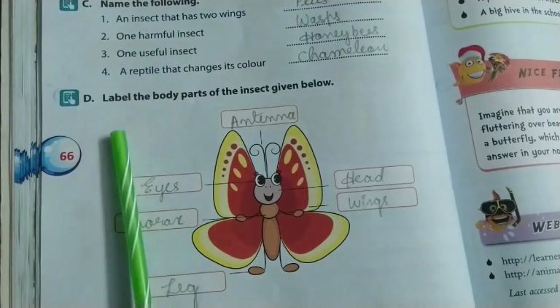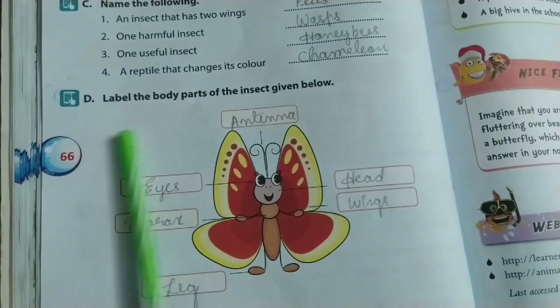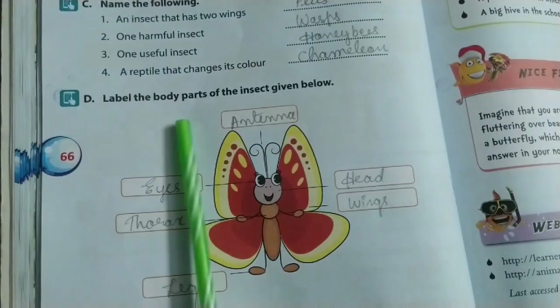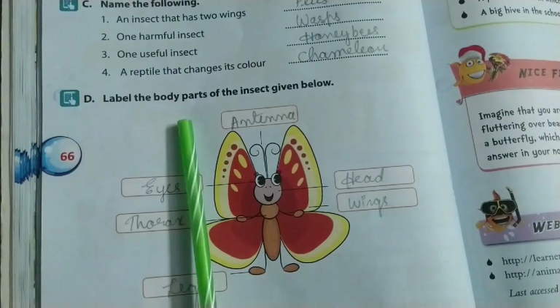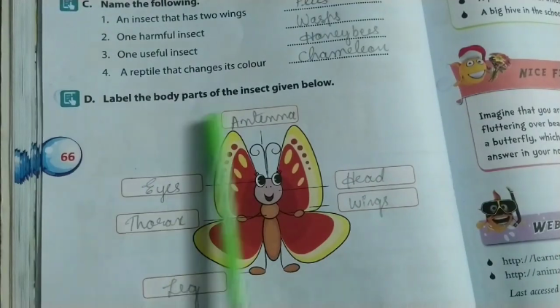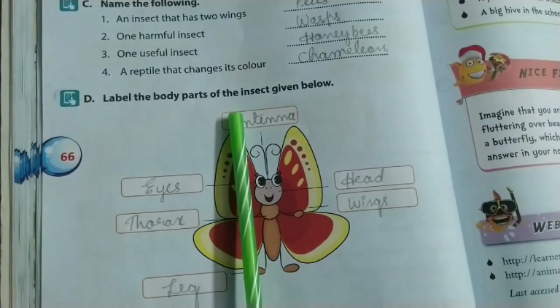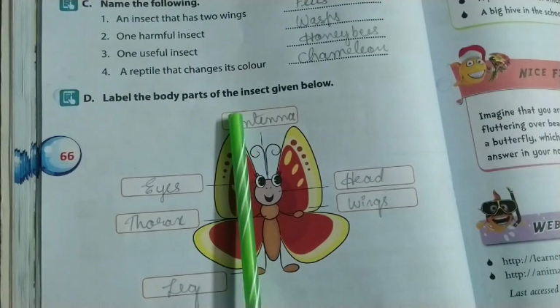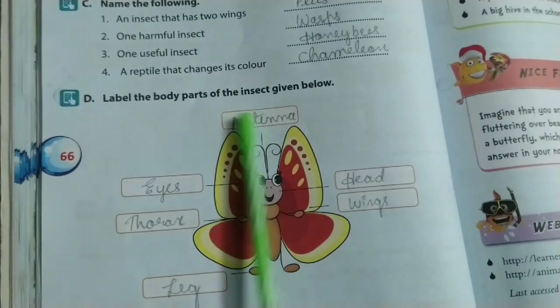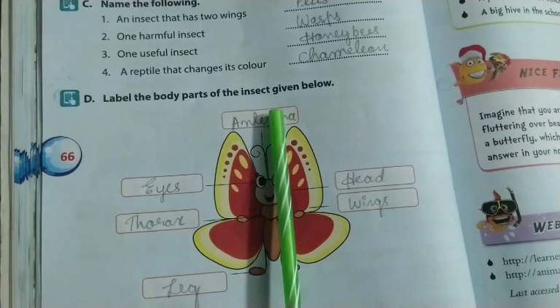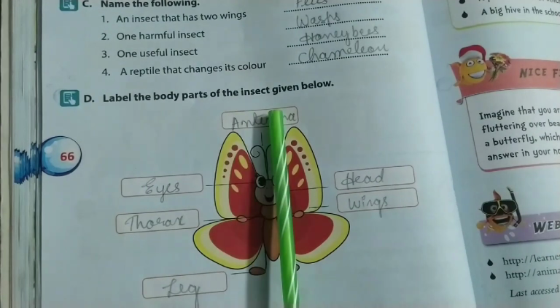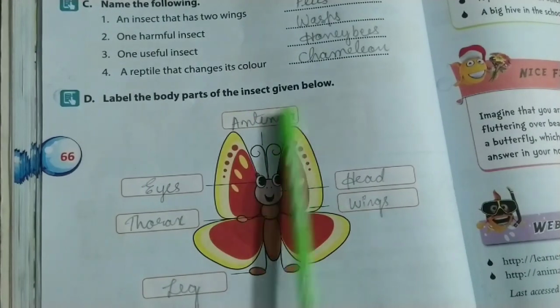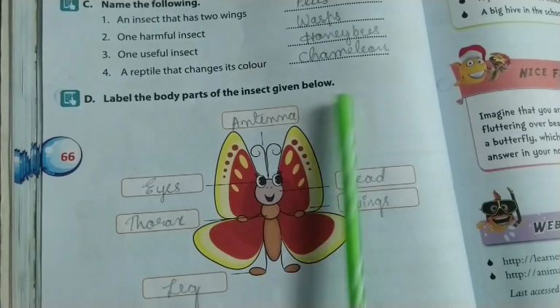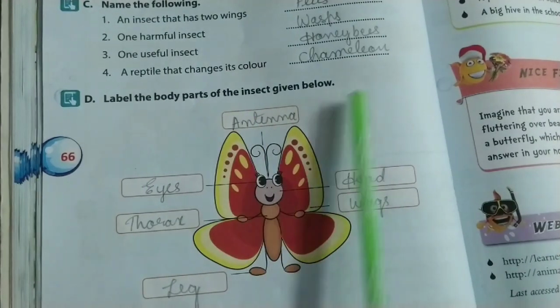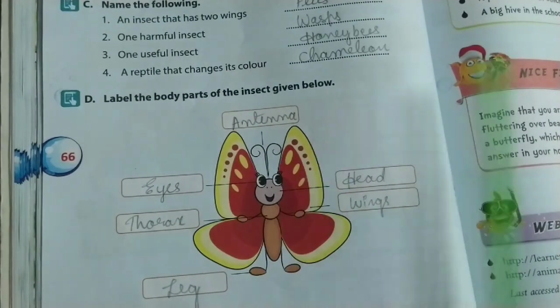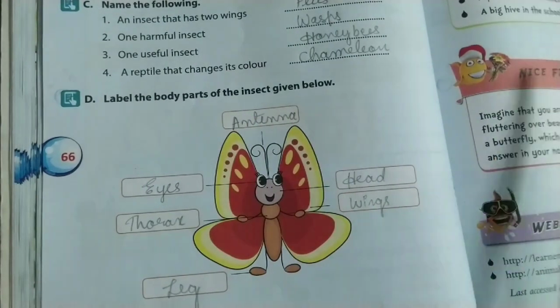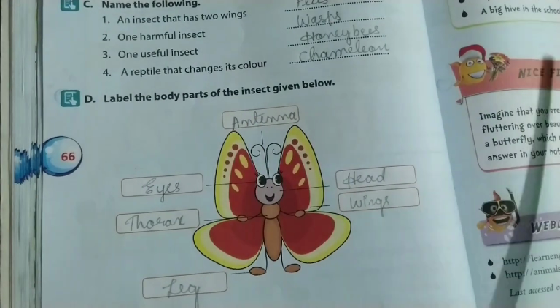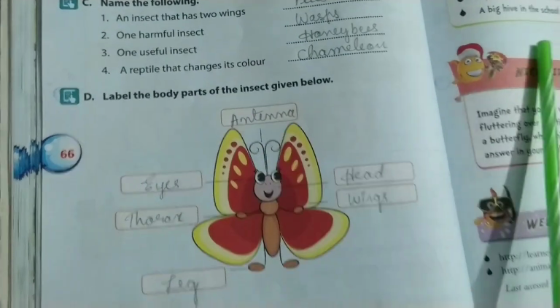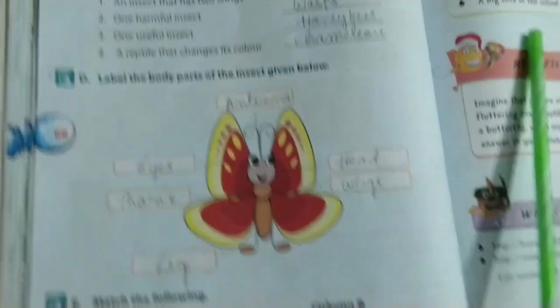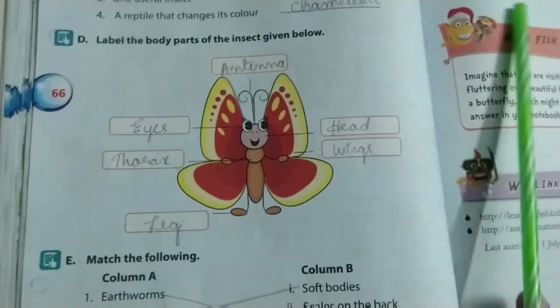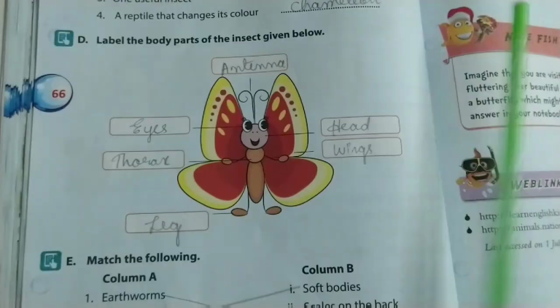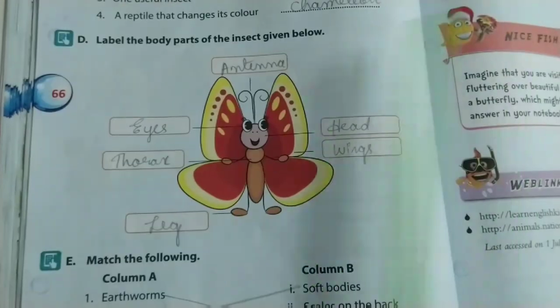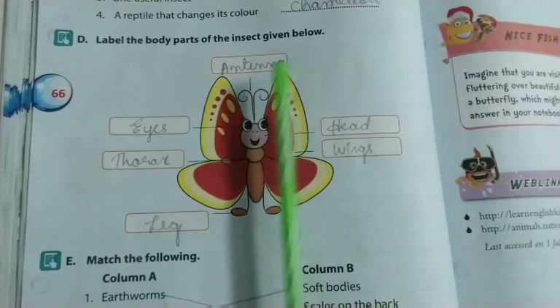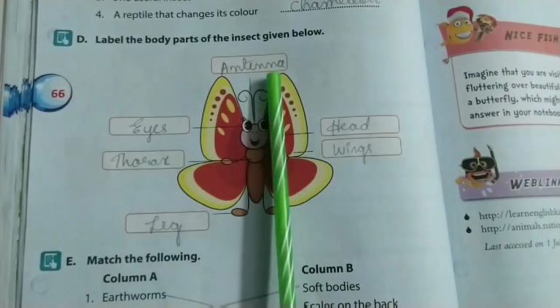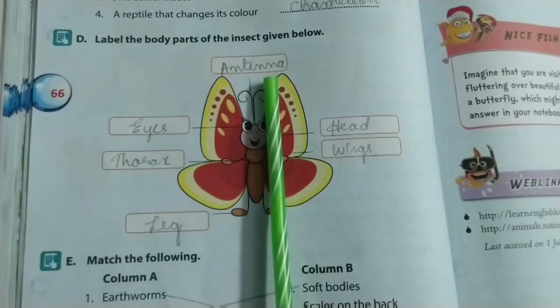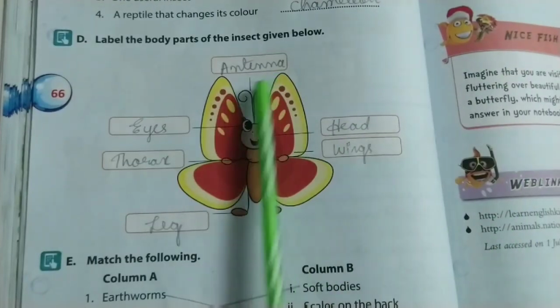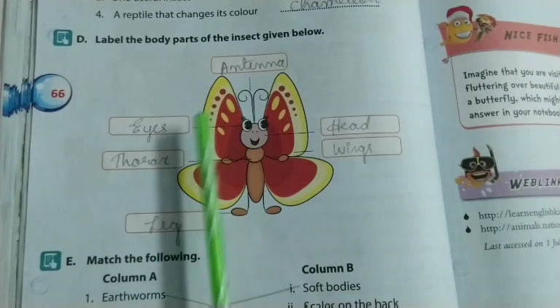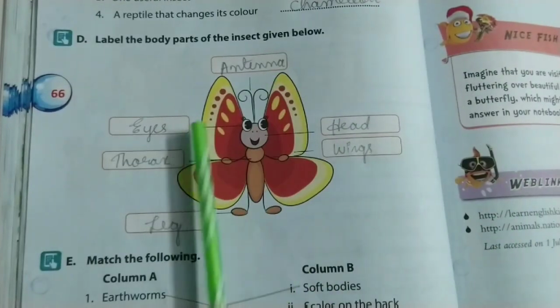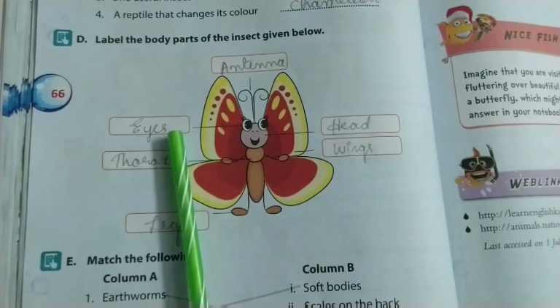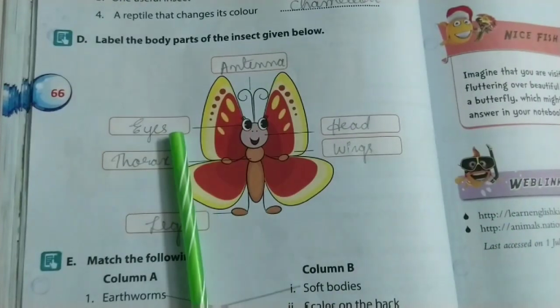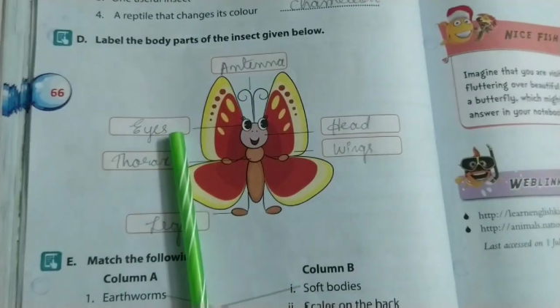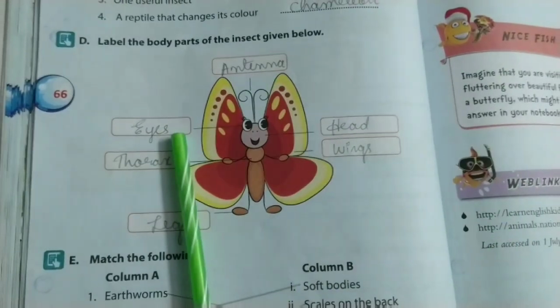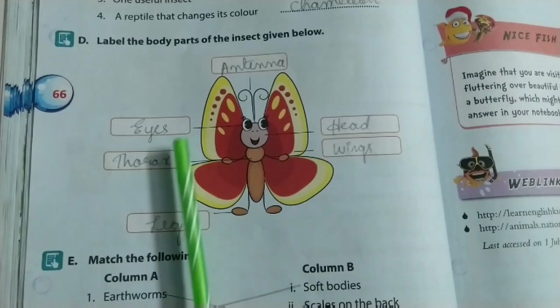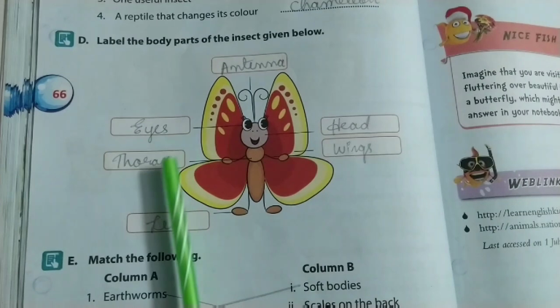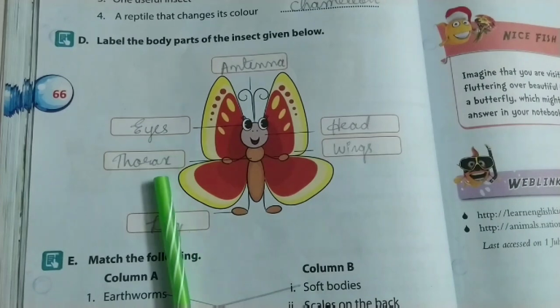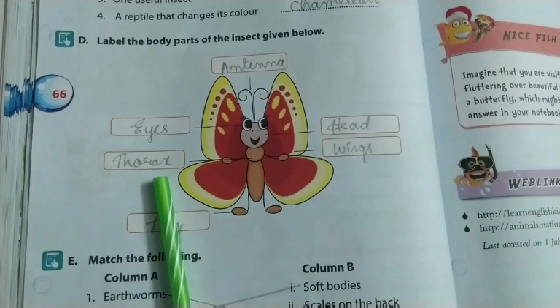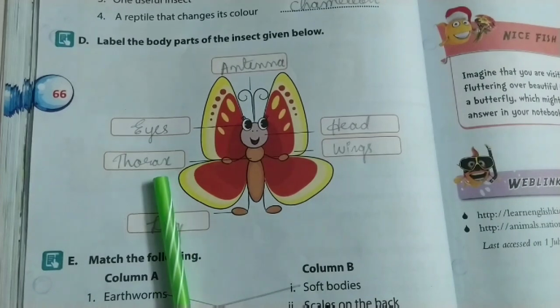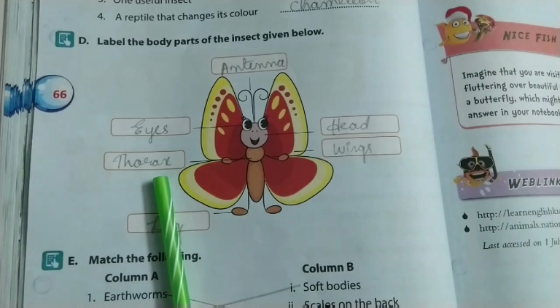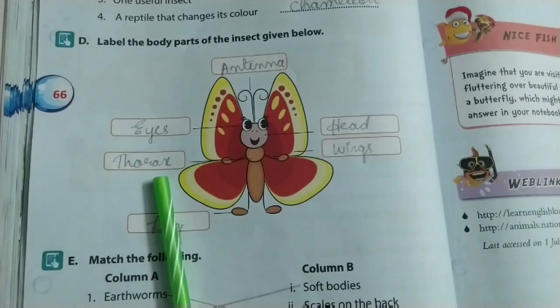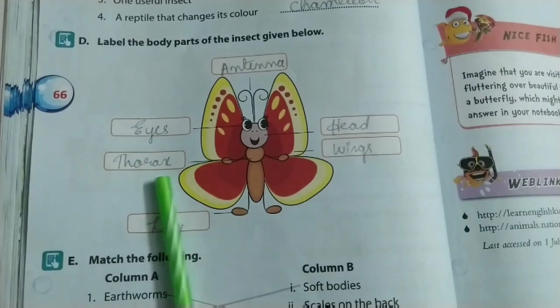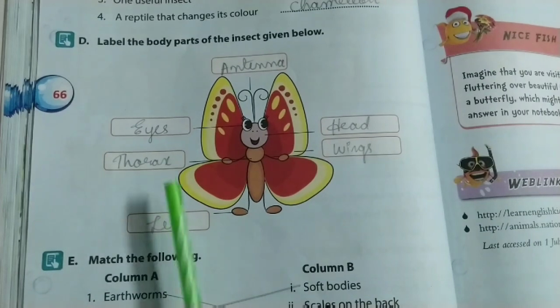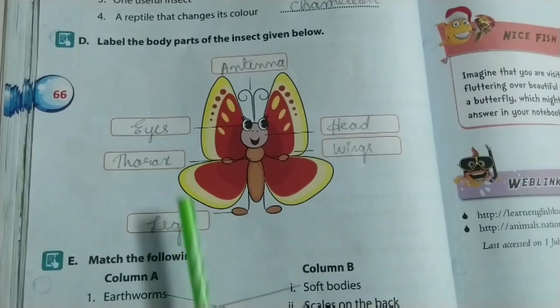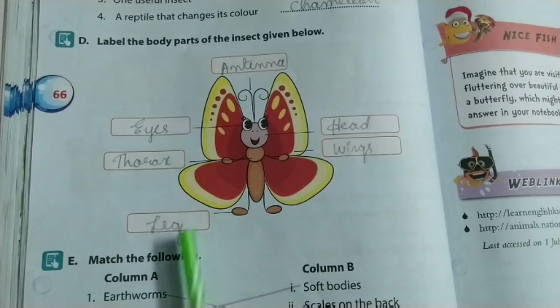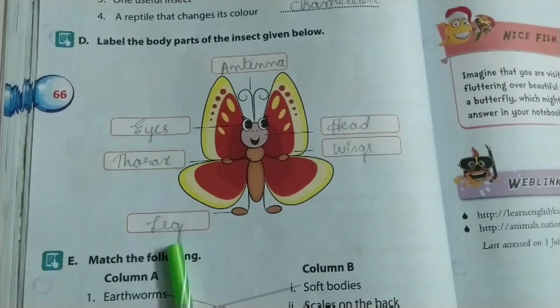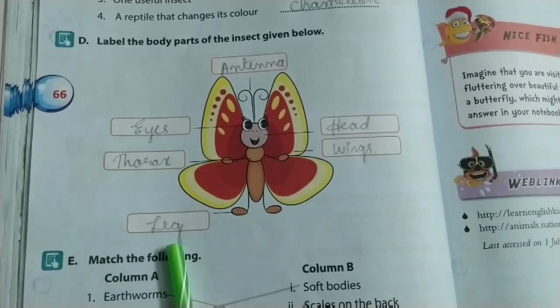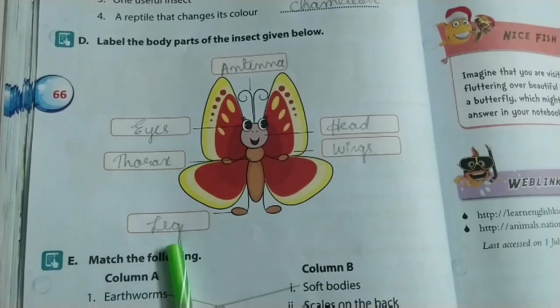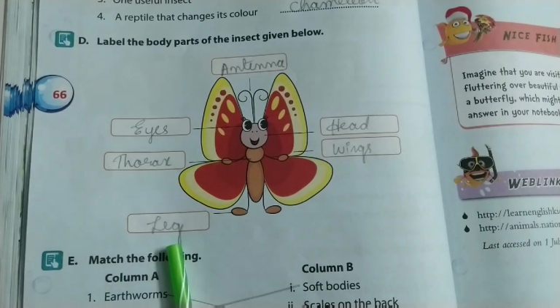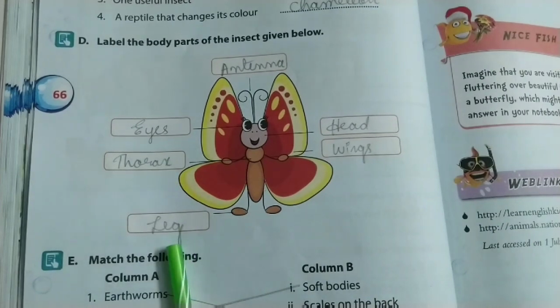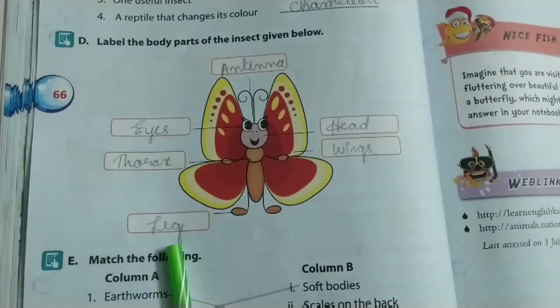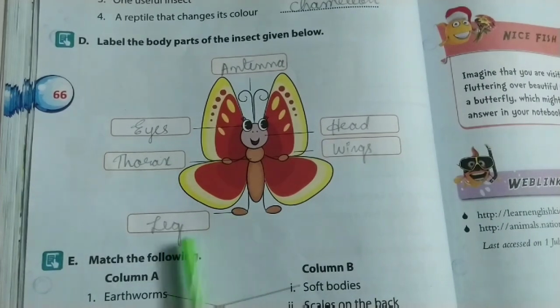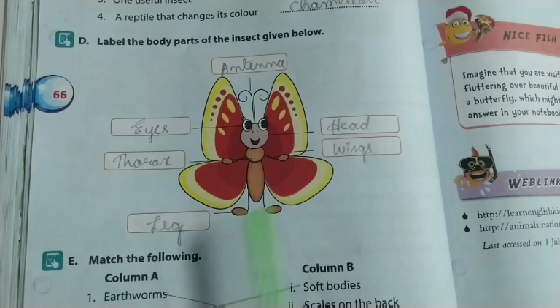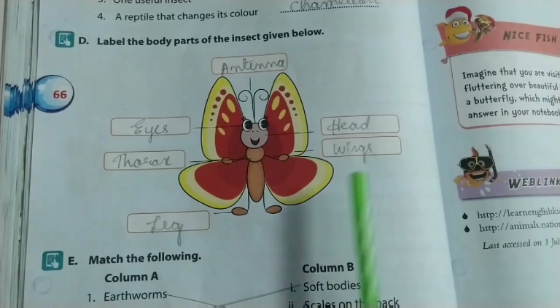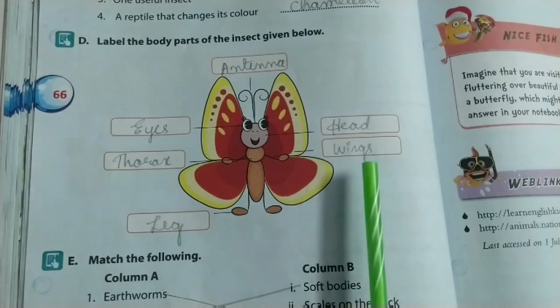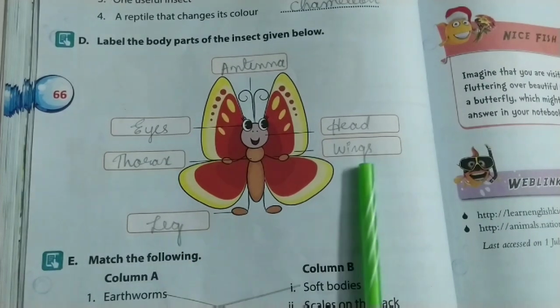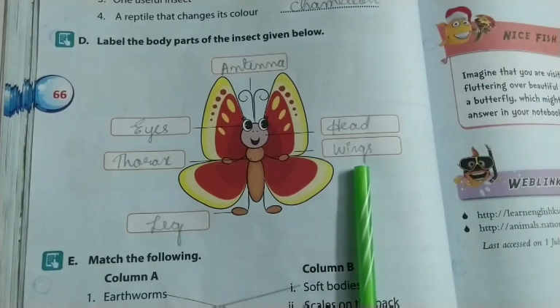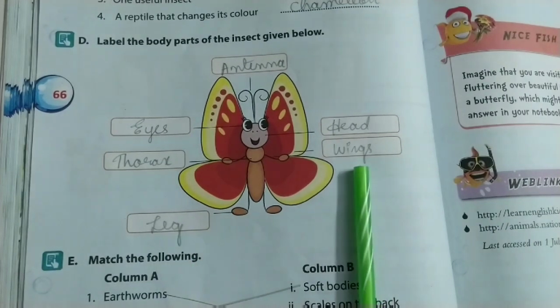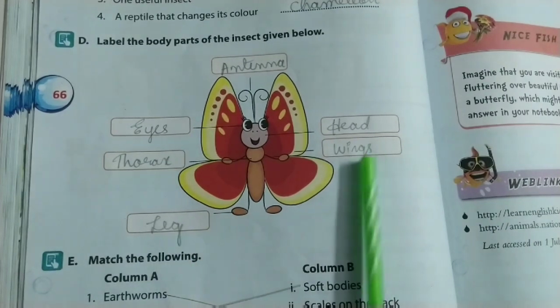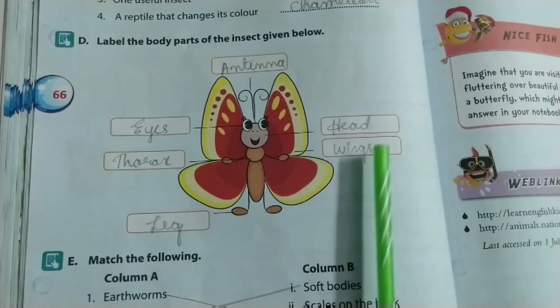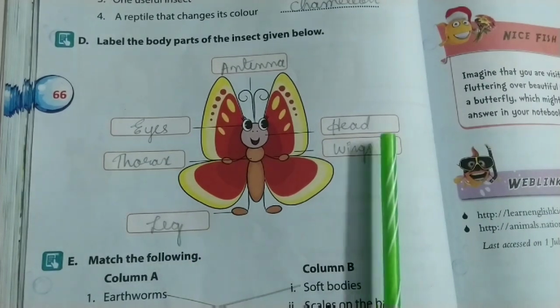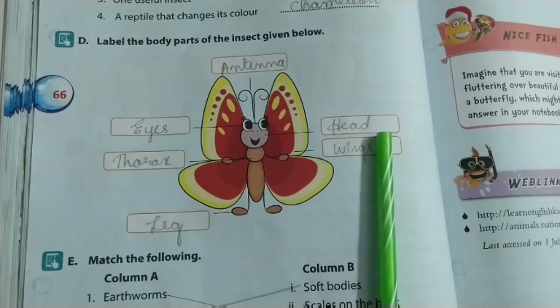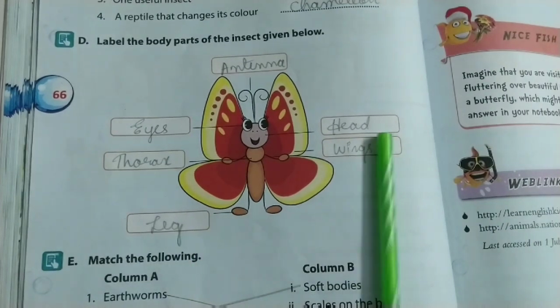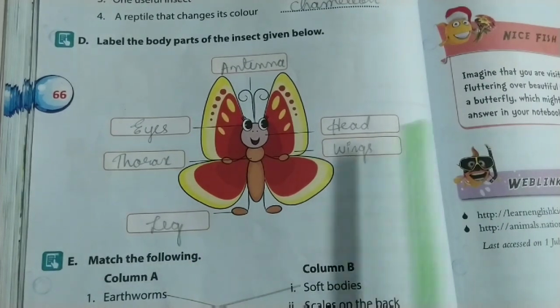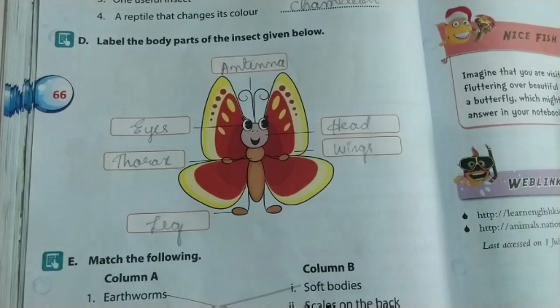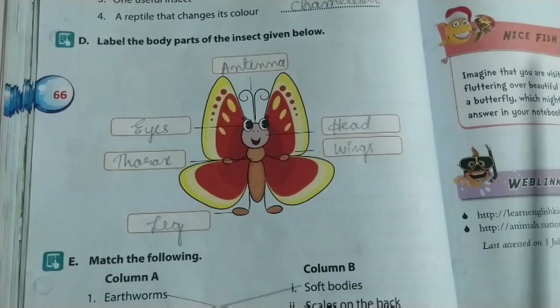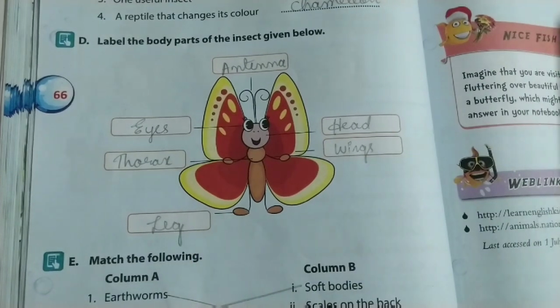Label the body parts of an insect: antenna, eyes, thorax, legs, wings, head.